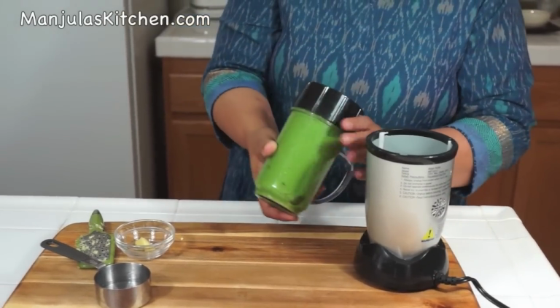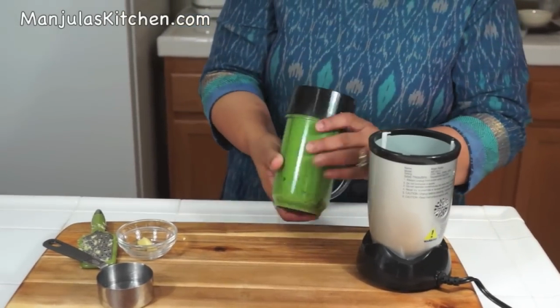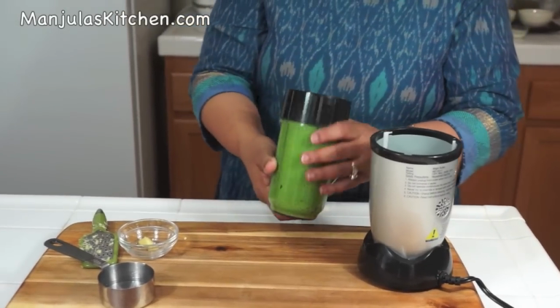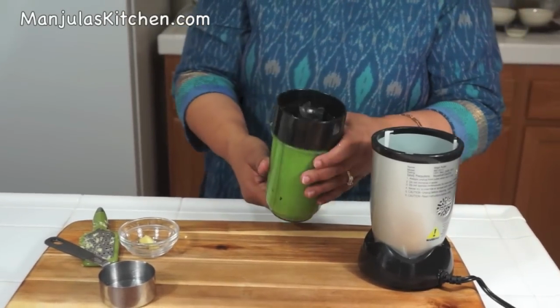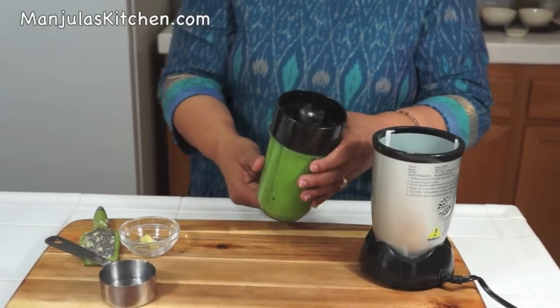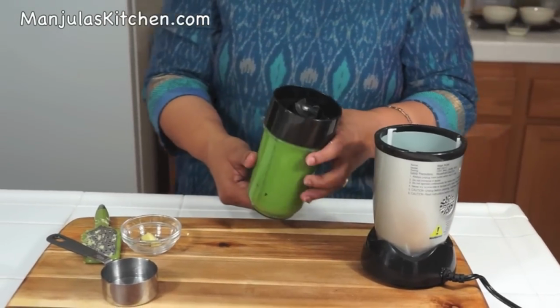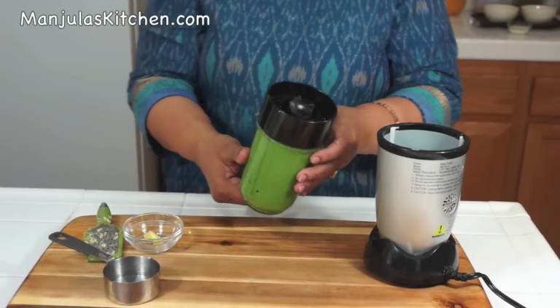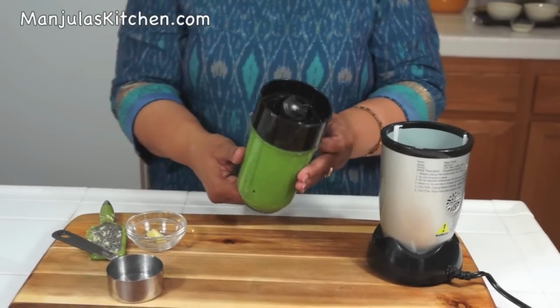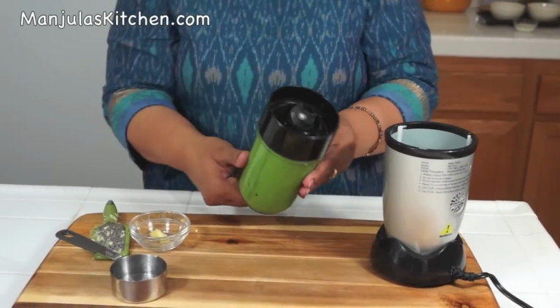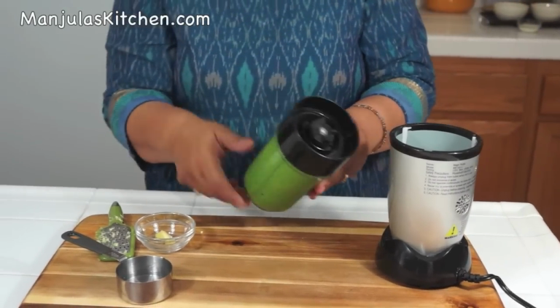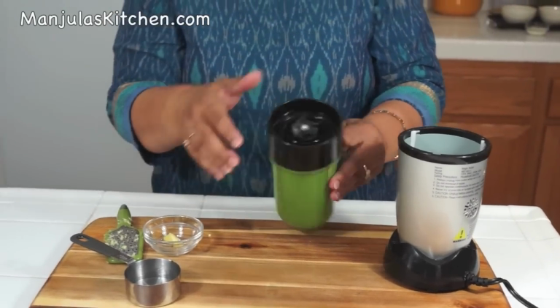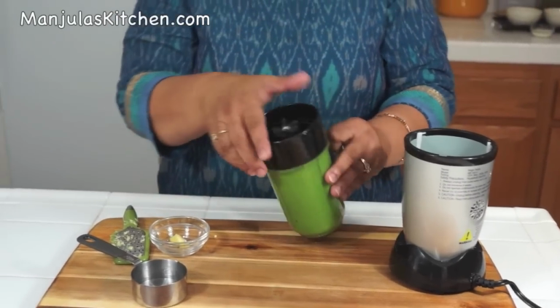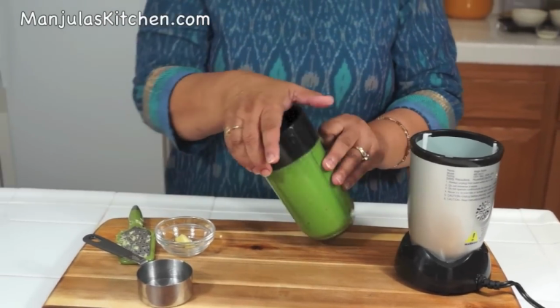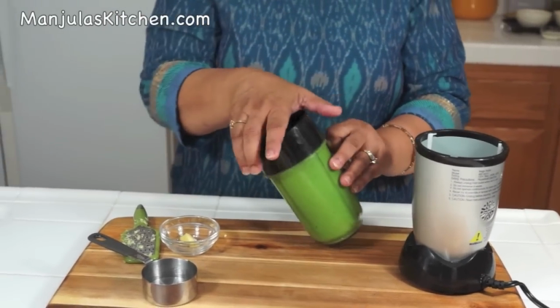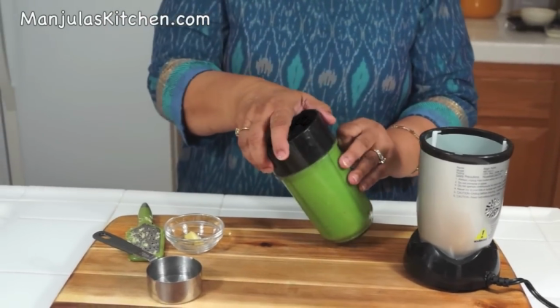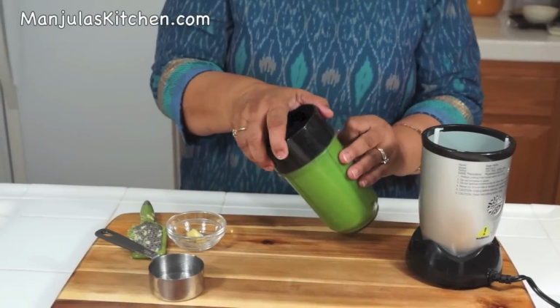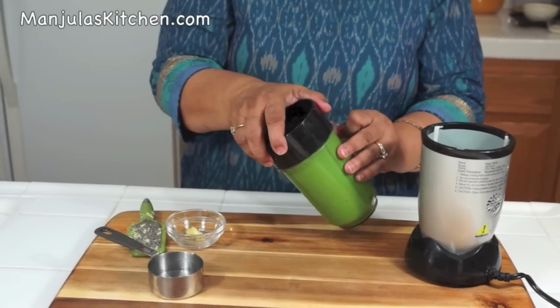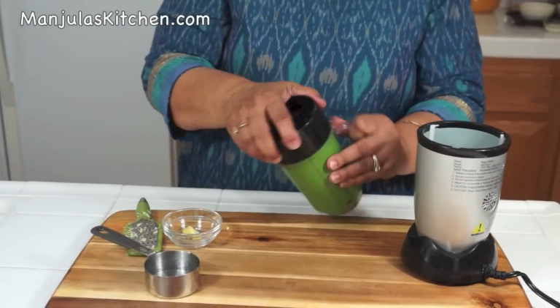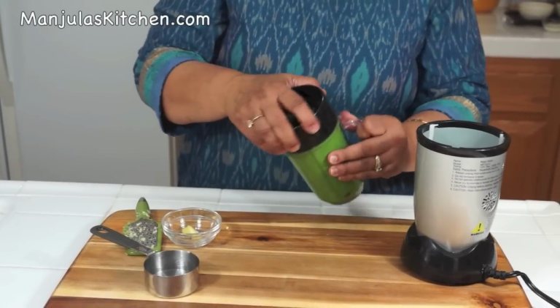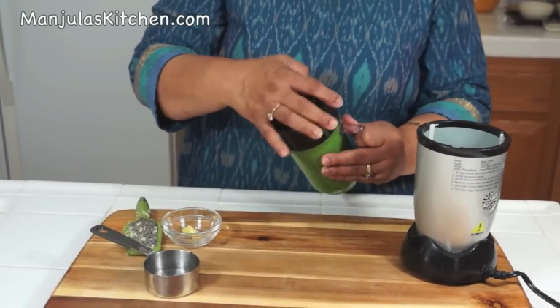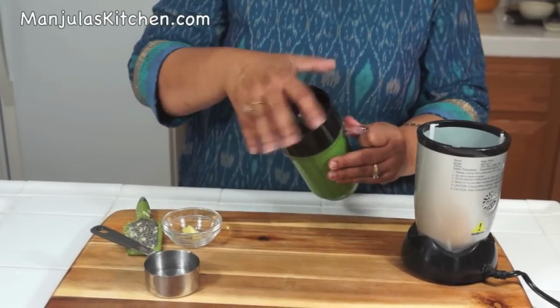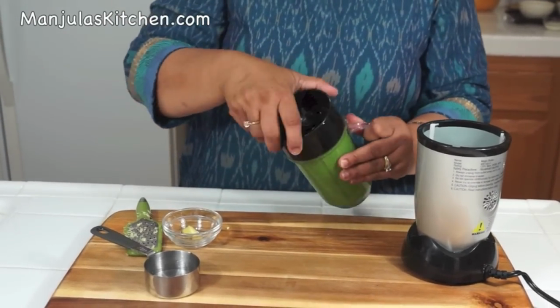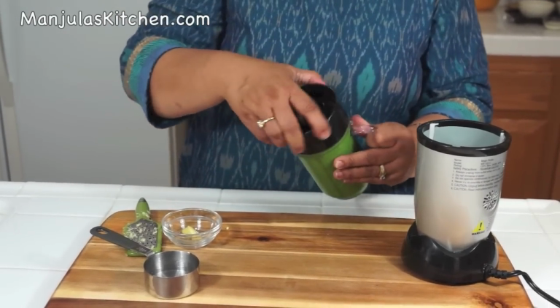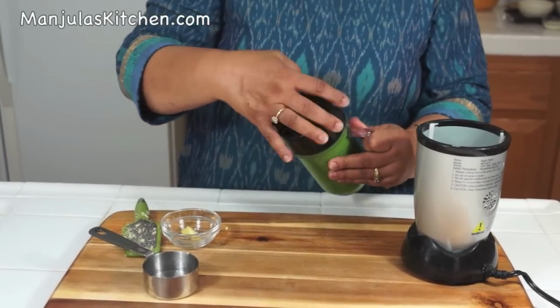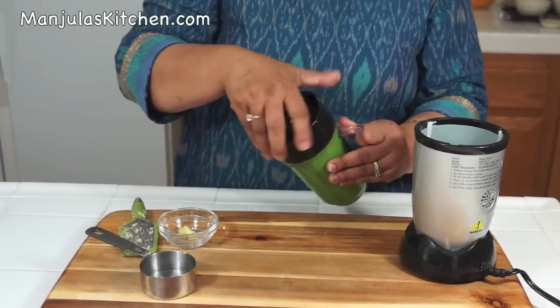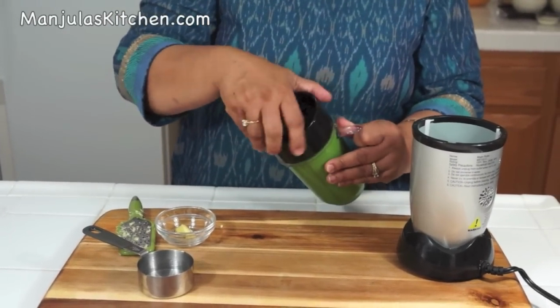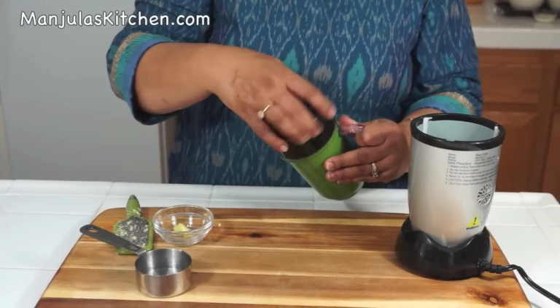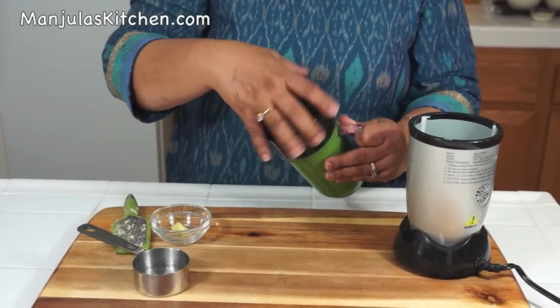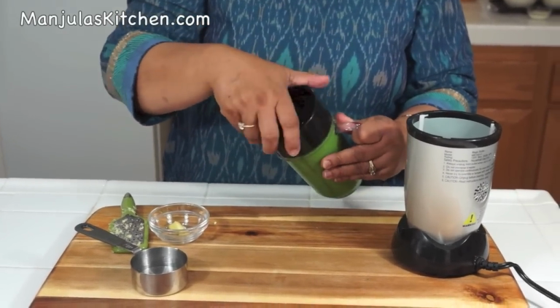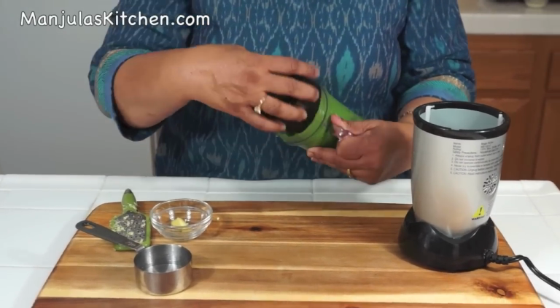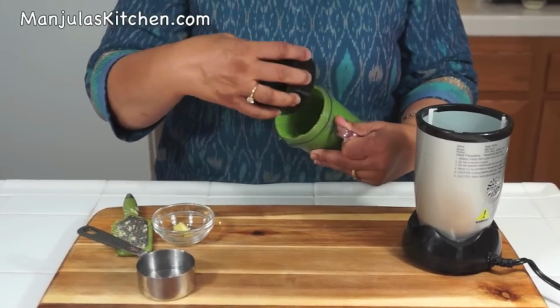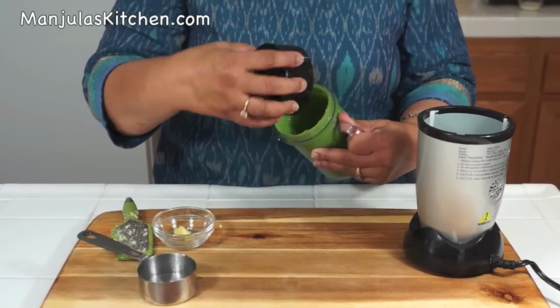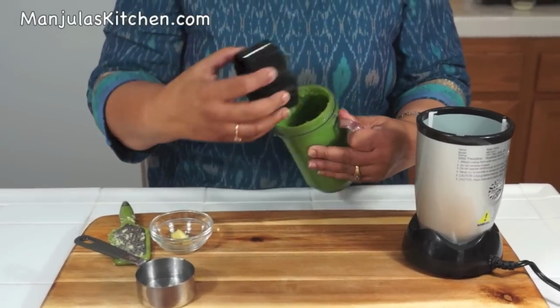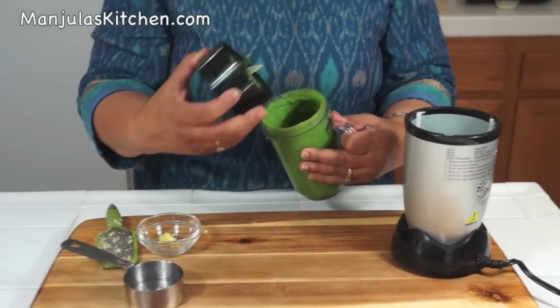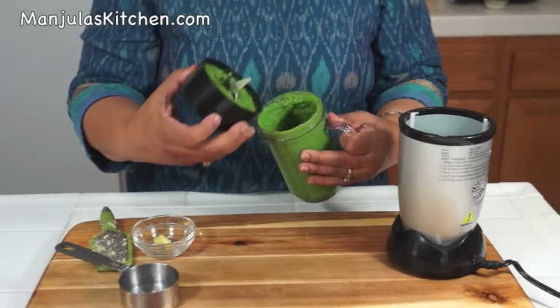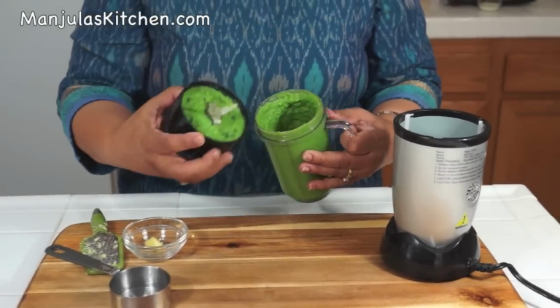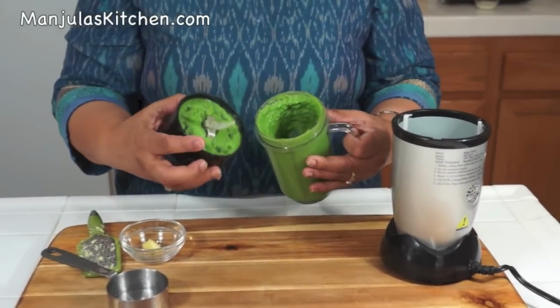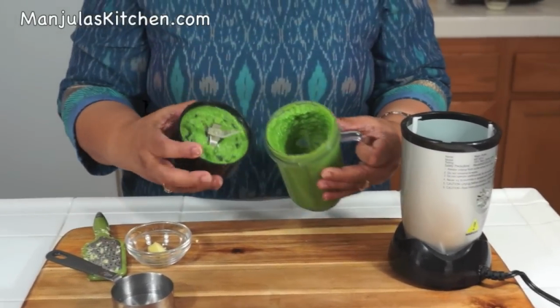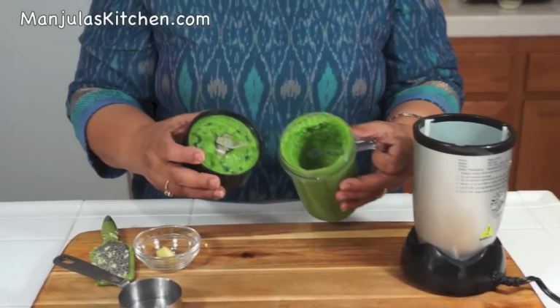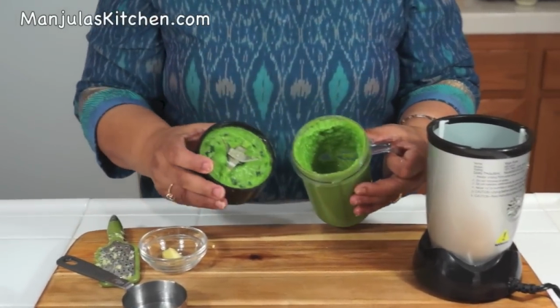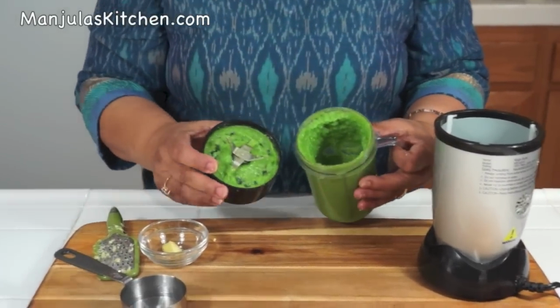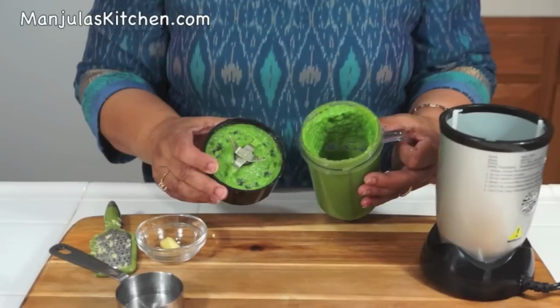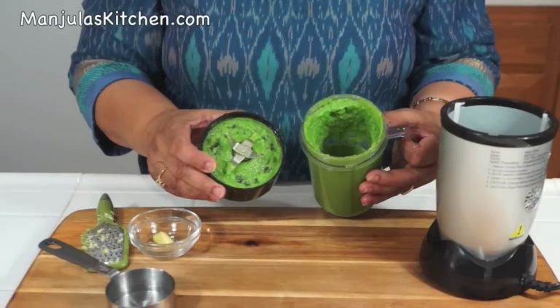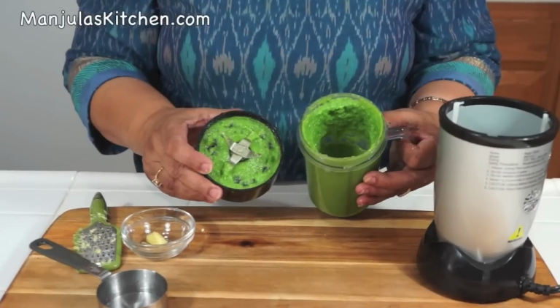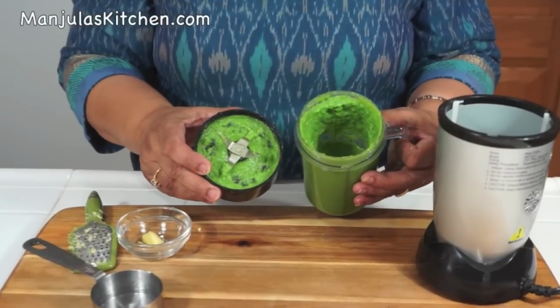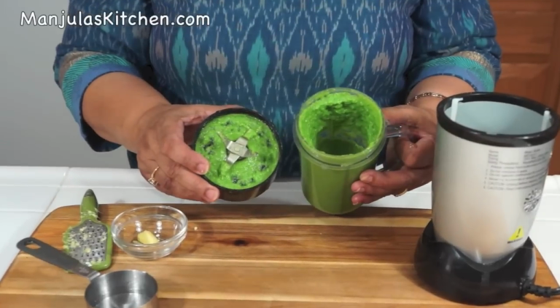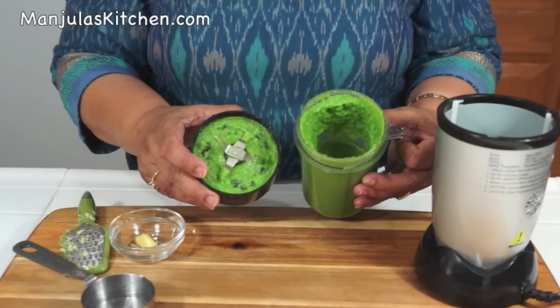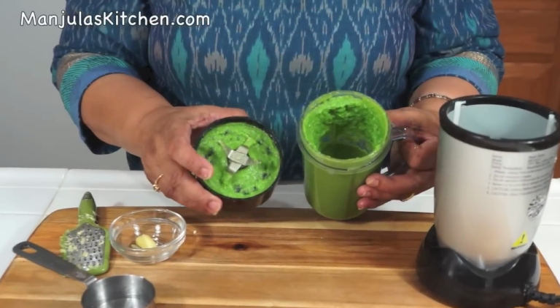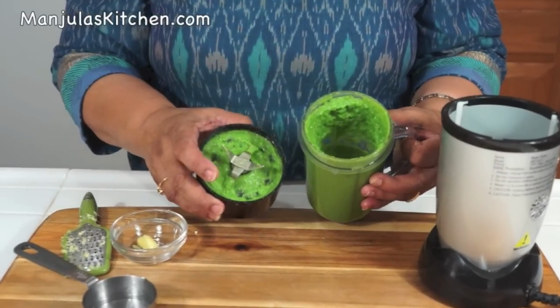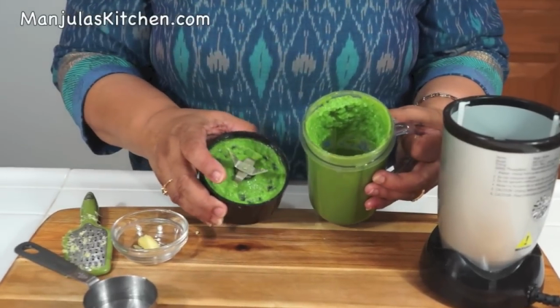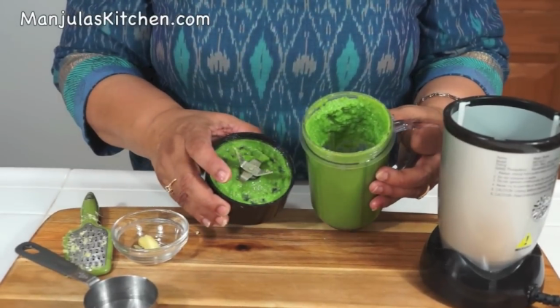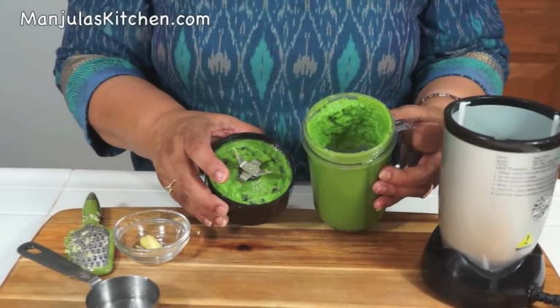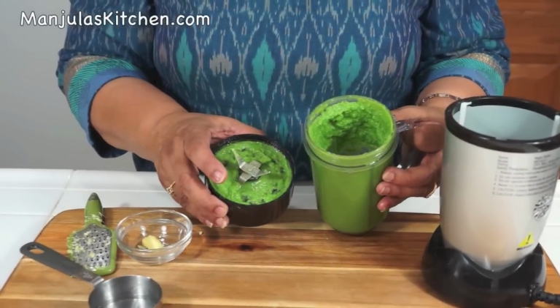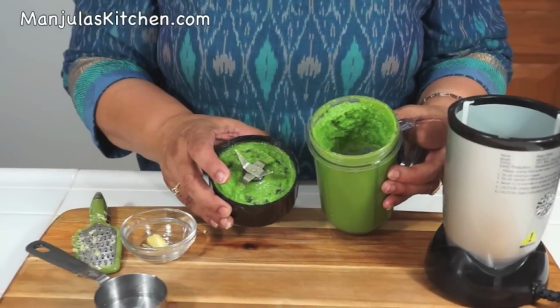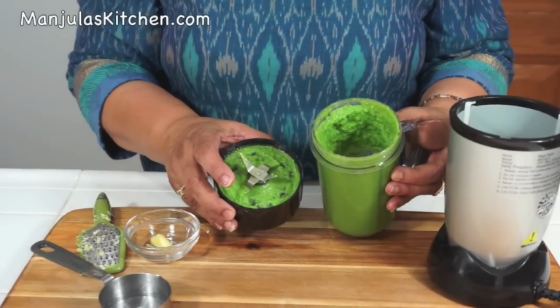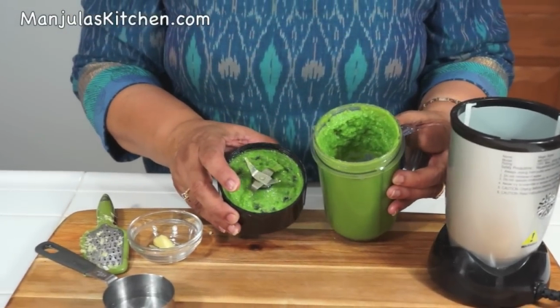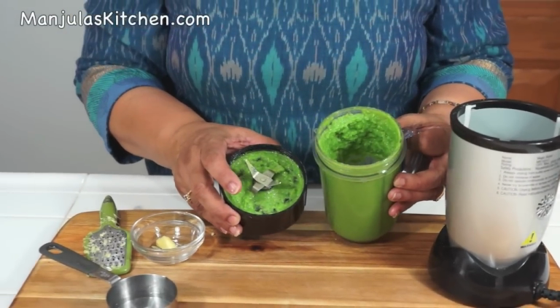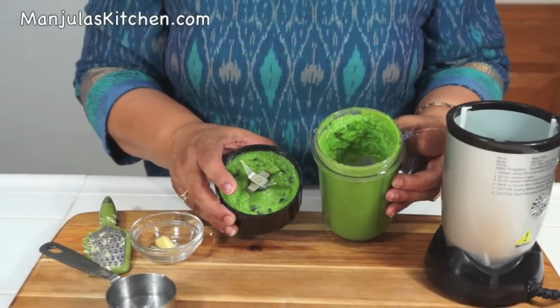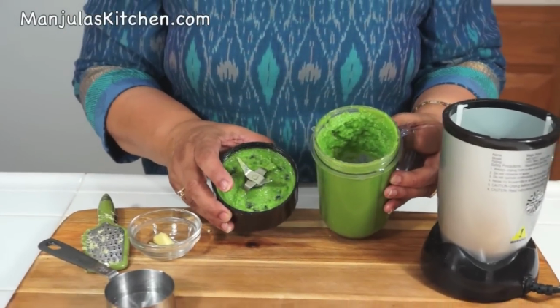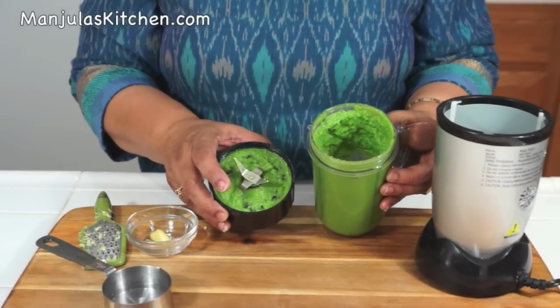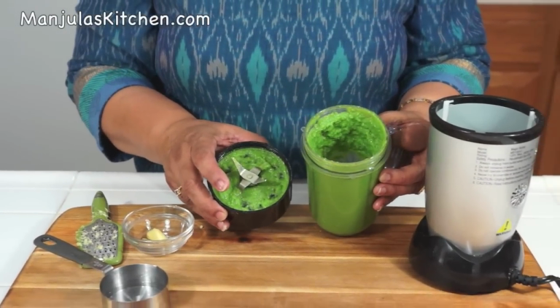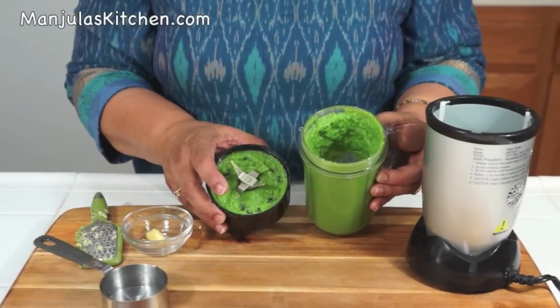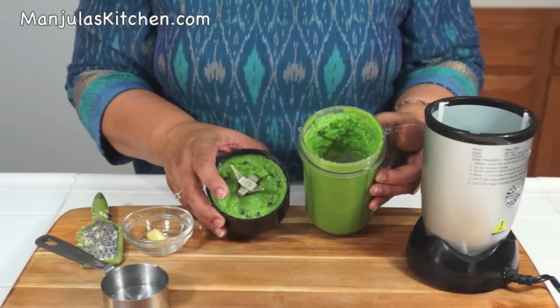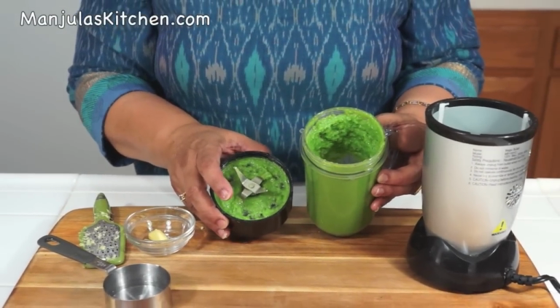The paste looks ready. Let's check it out — it looks good. It took me about a minute.